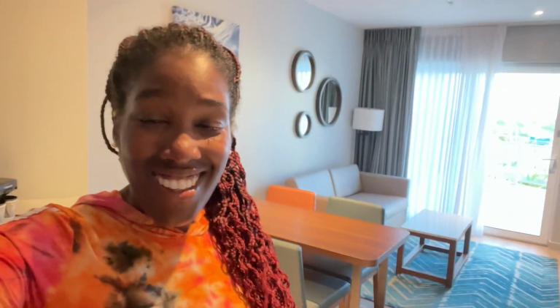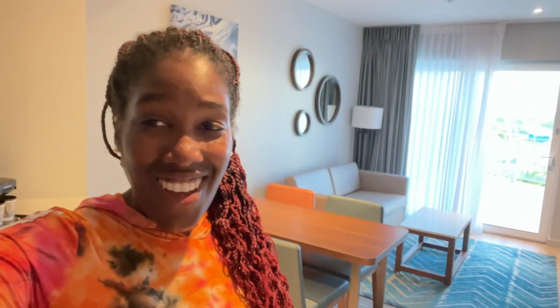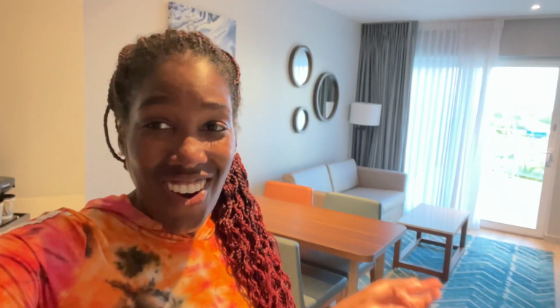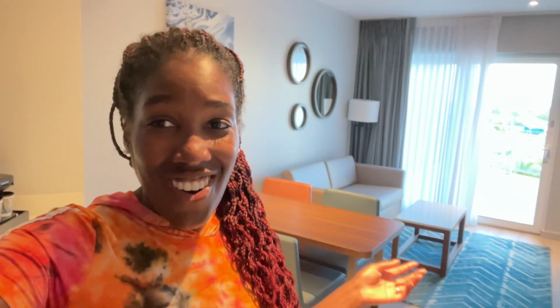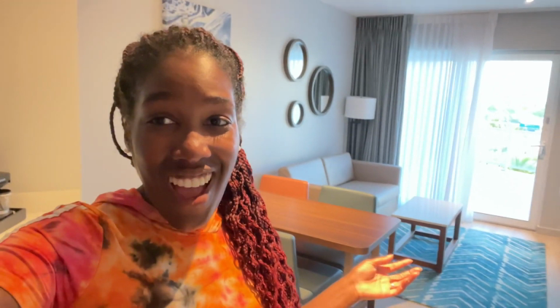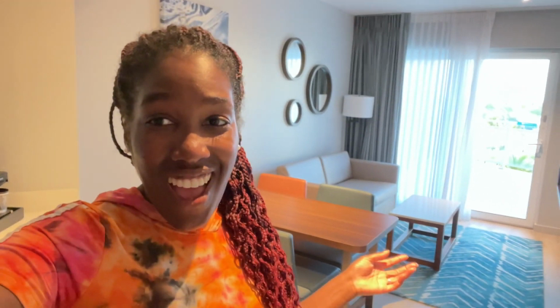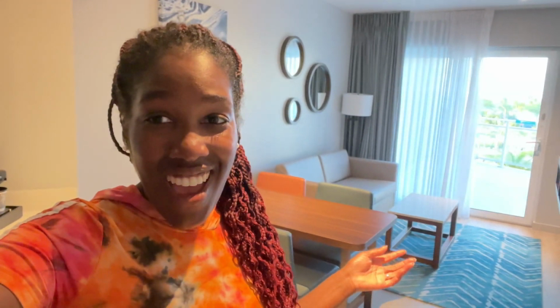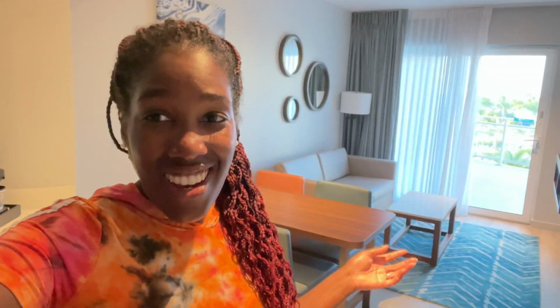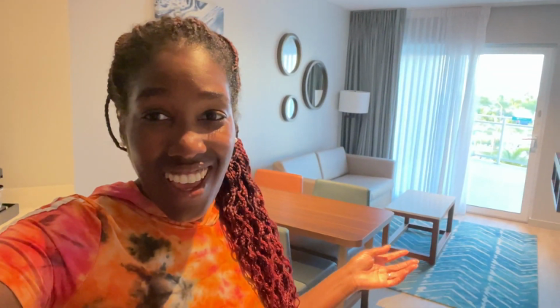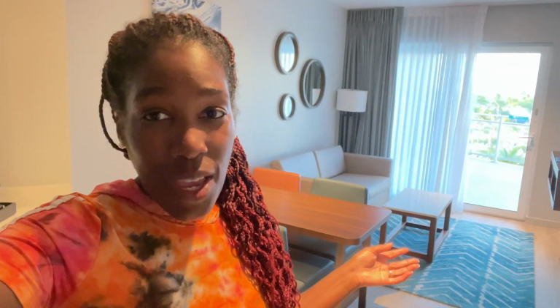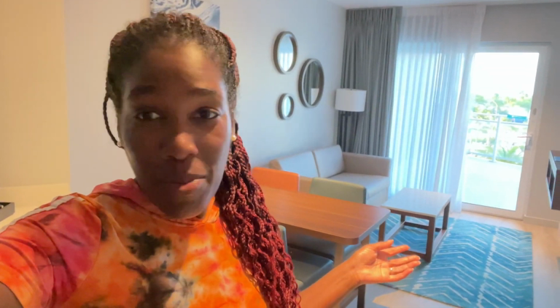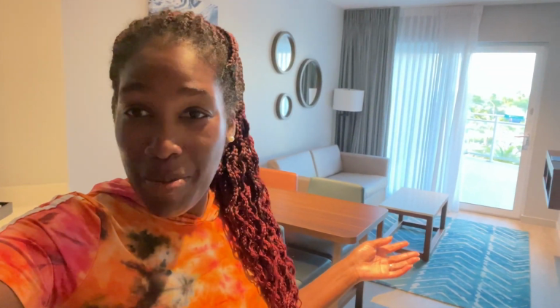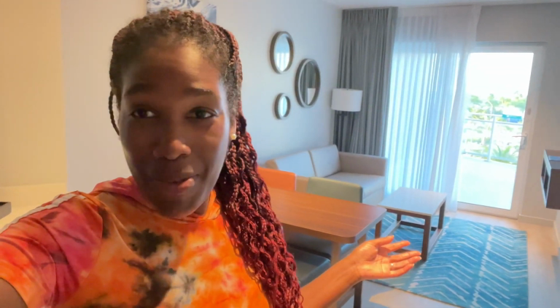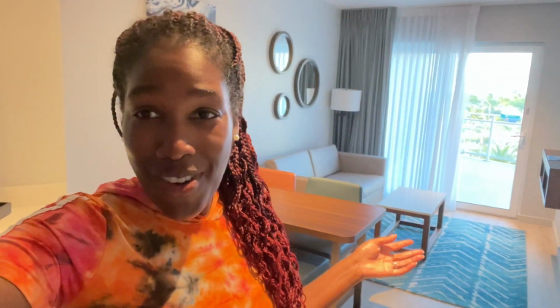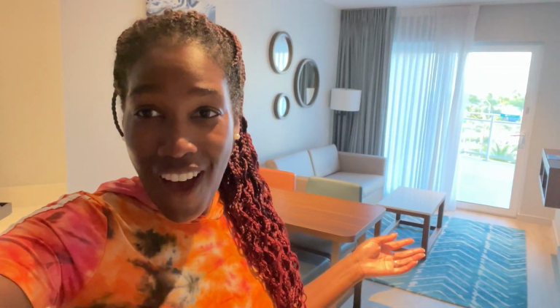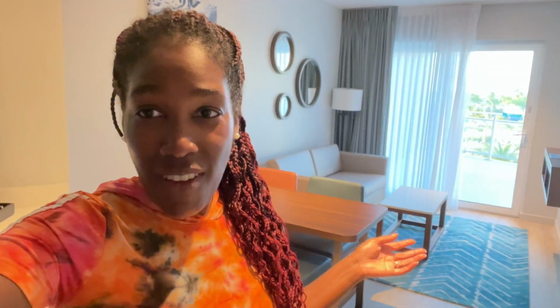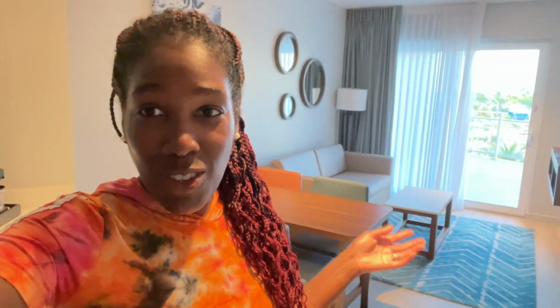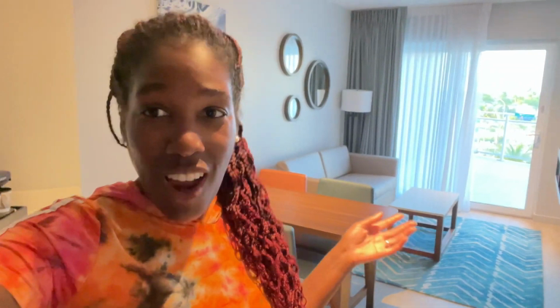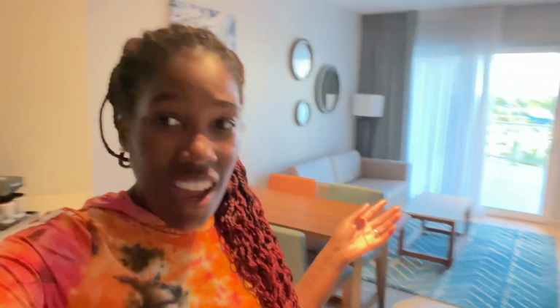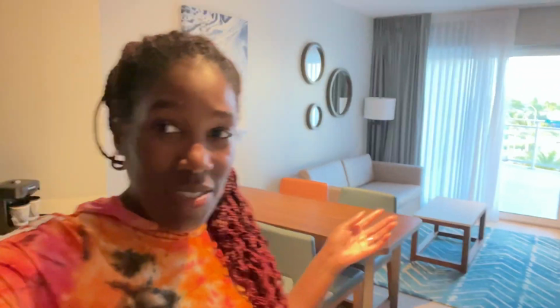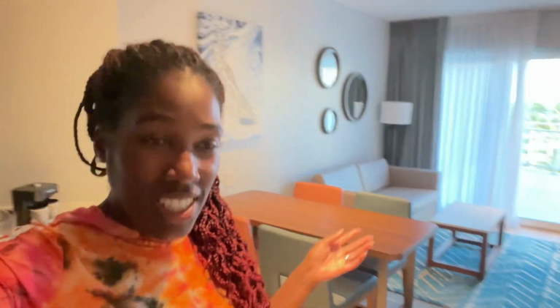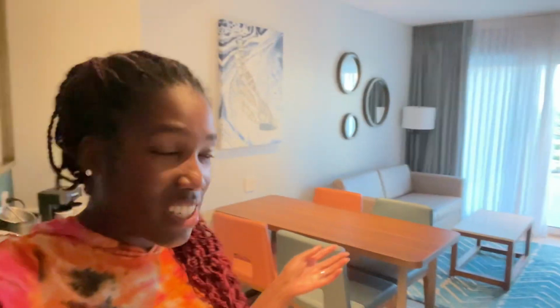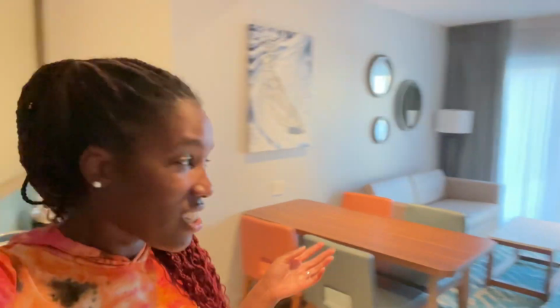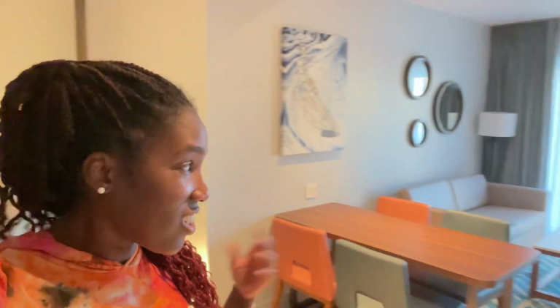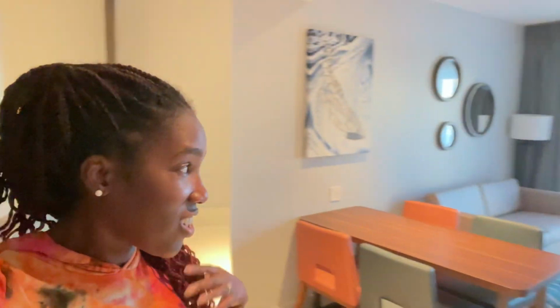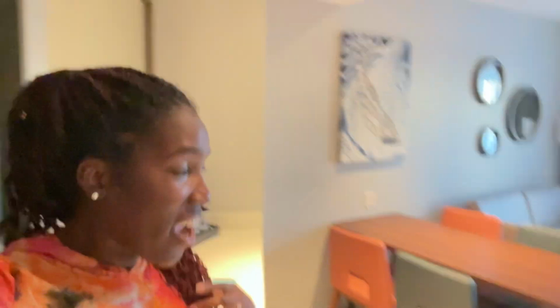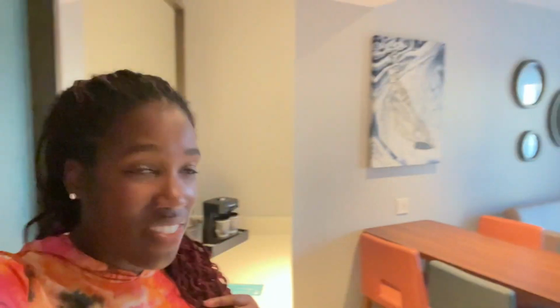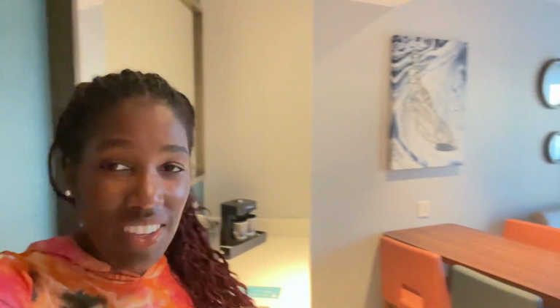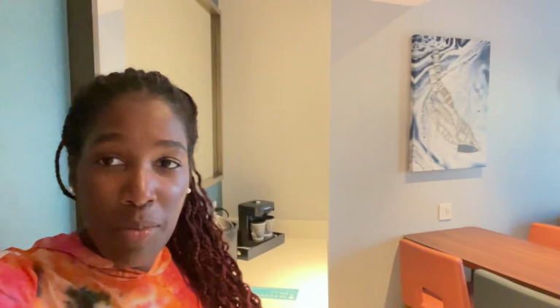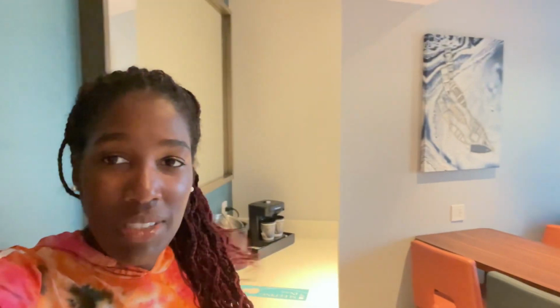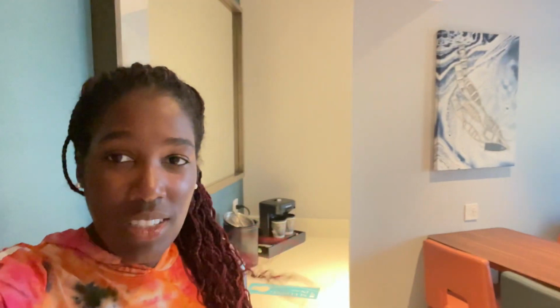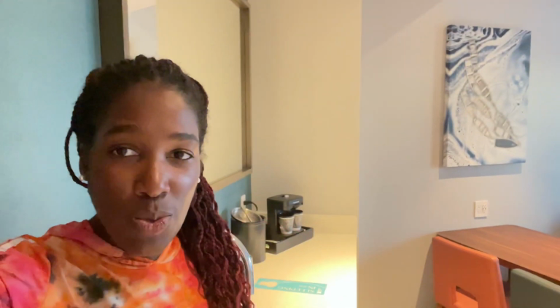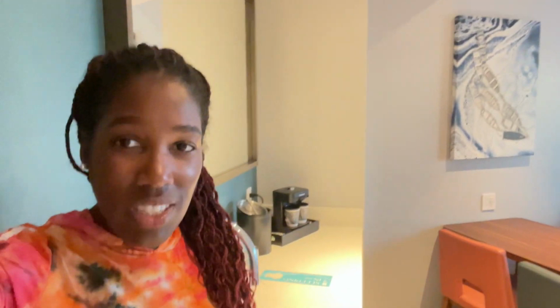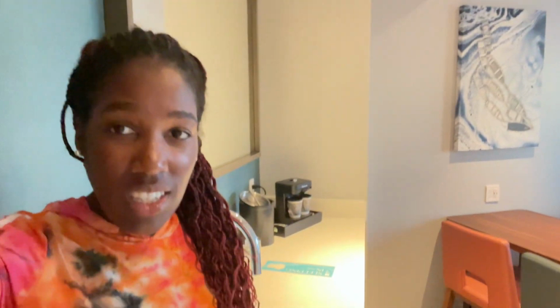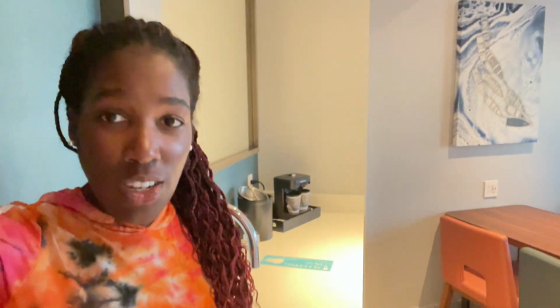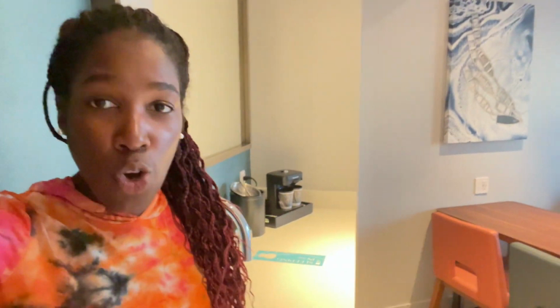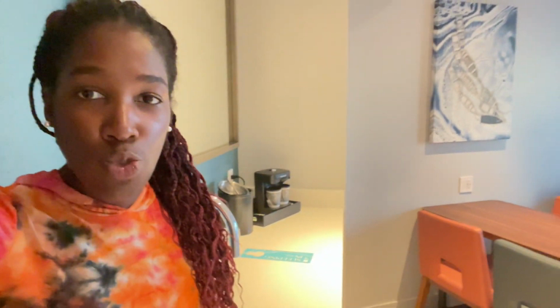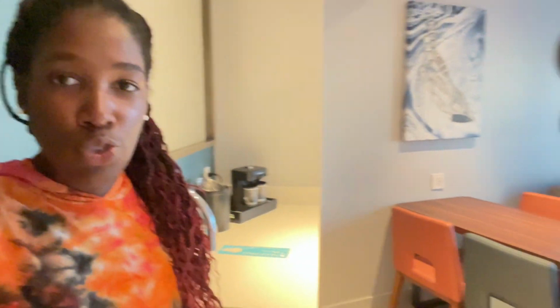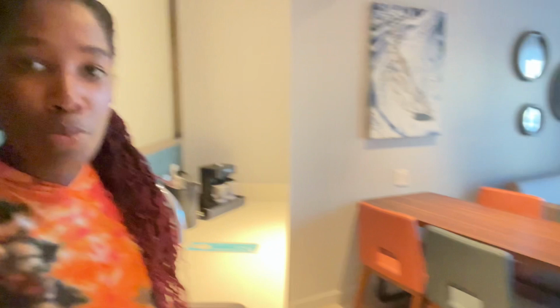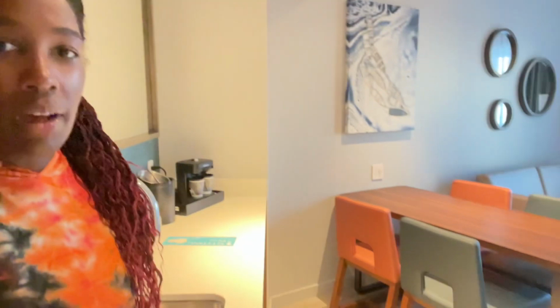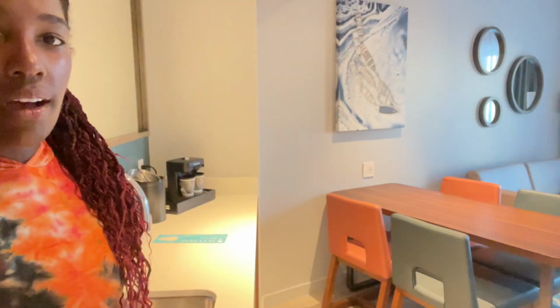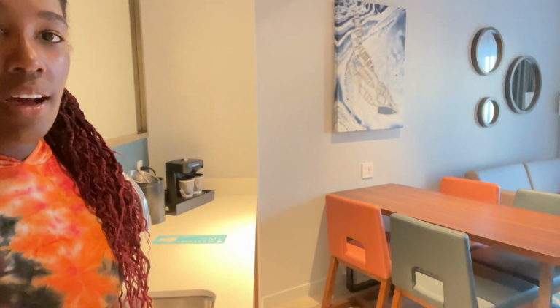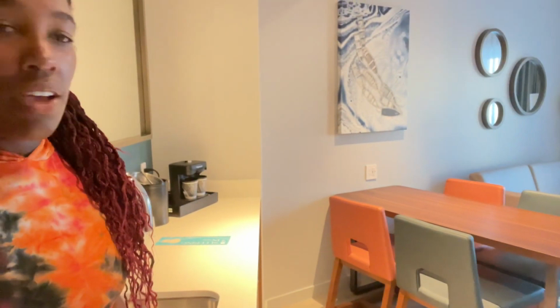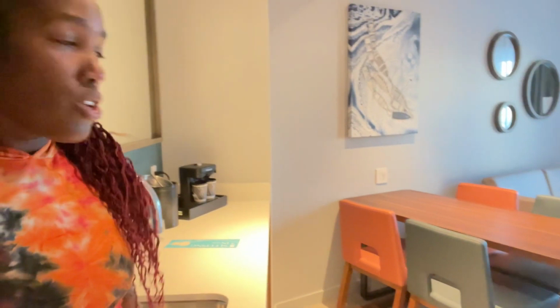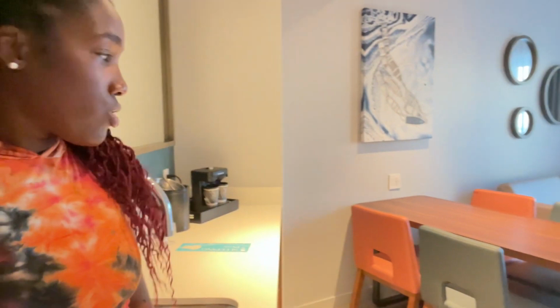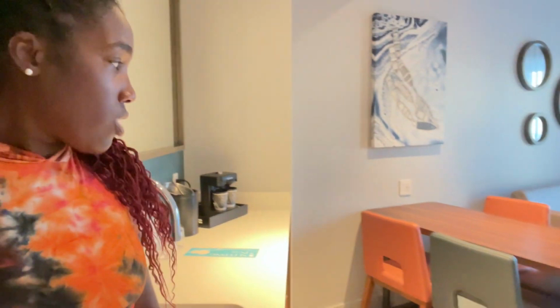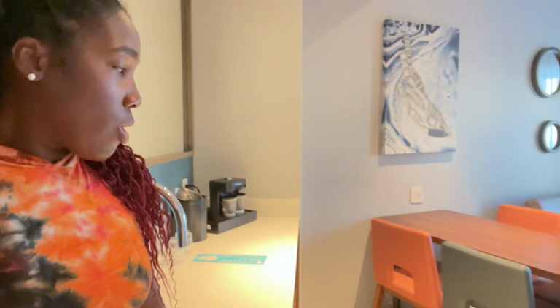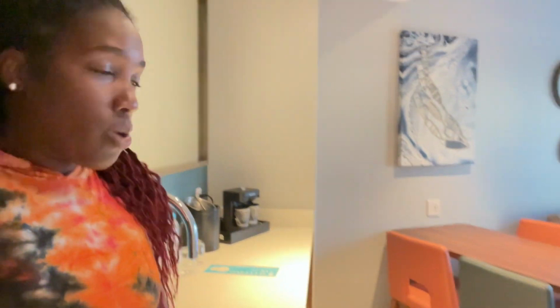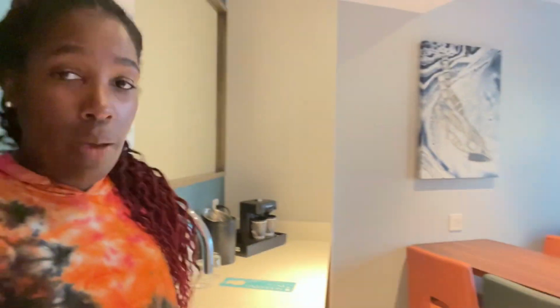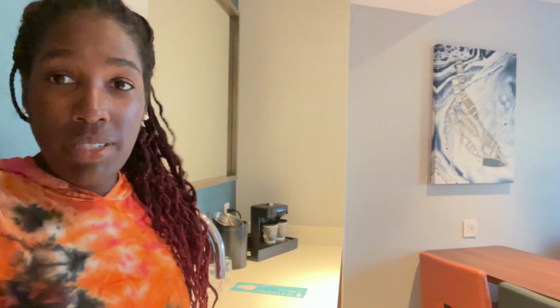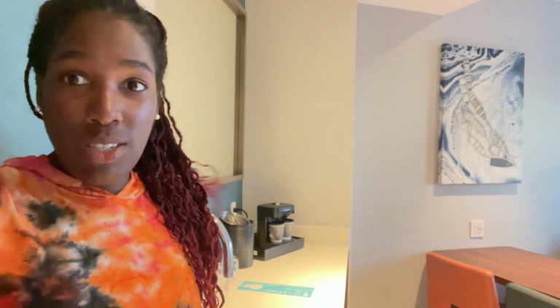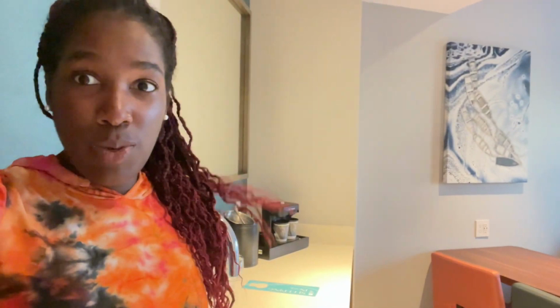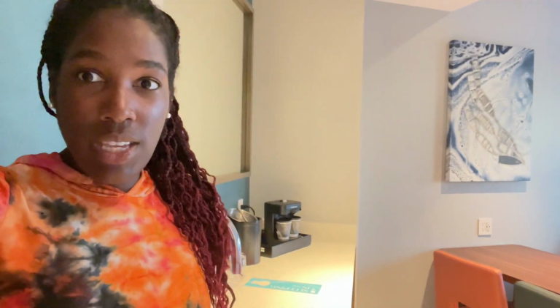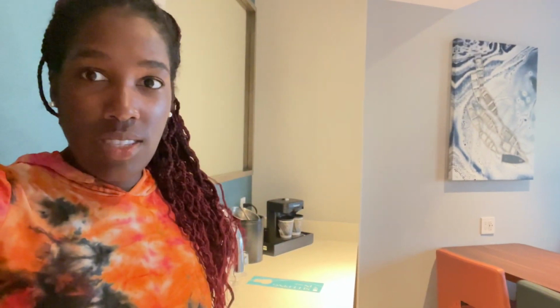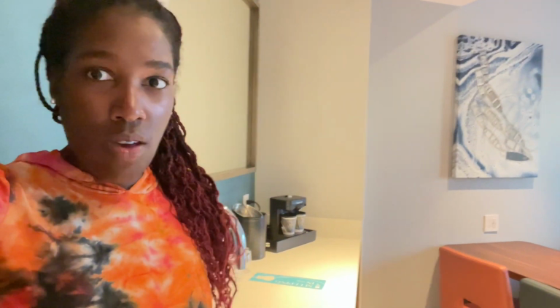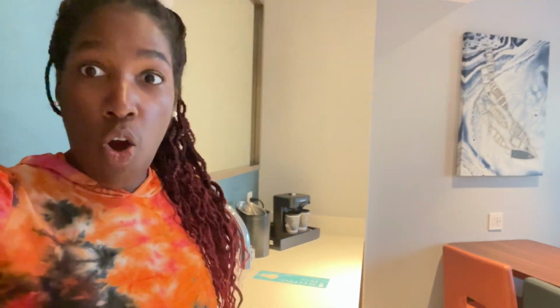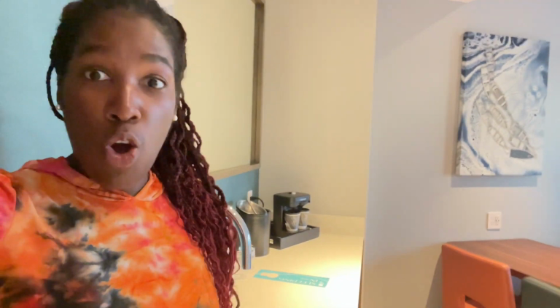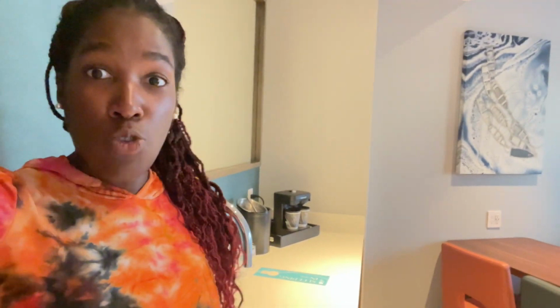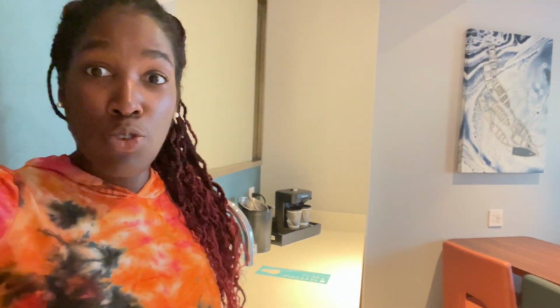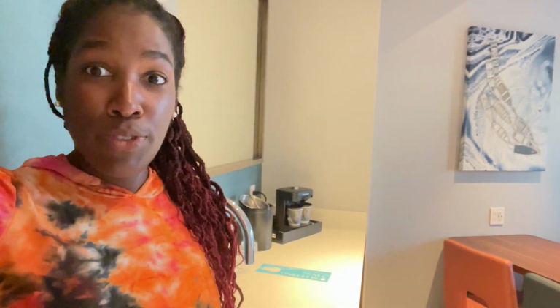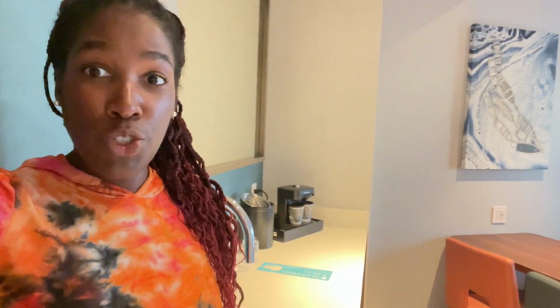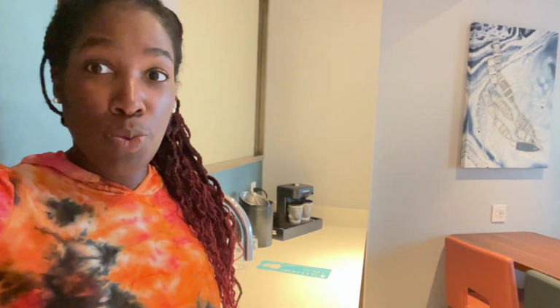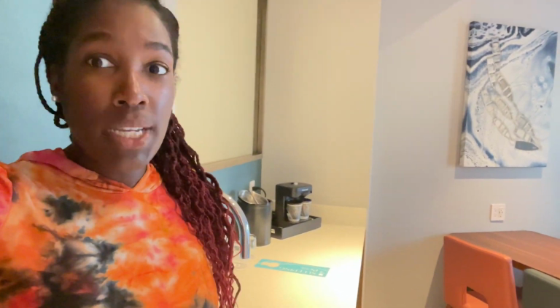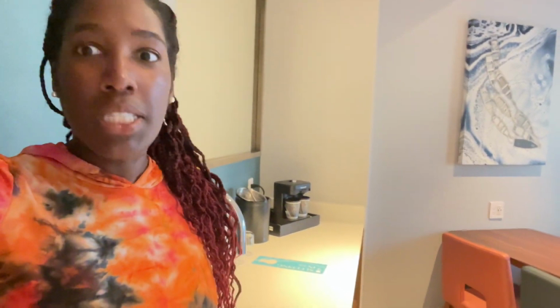Alright, hey people — I've arrived here at the Embassy Suites in Aruba. Embassy Suites: all rooms are suites.